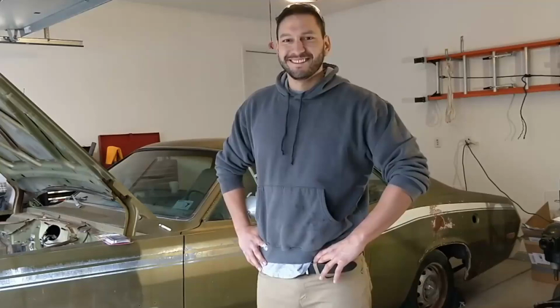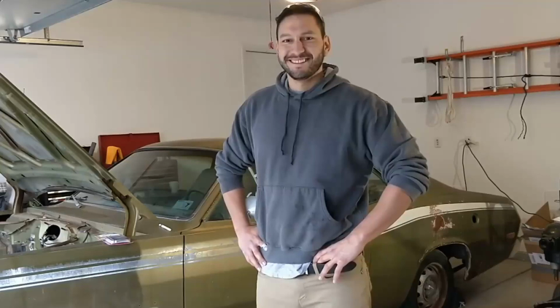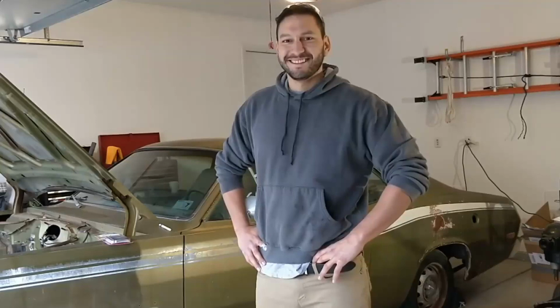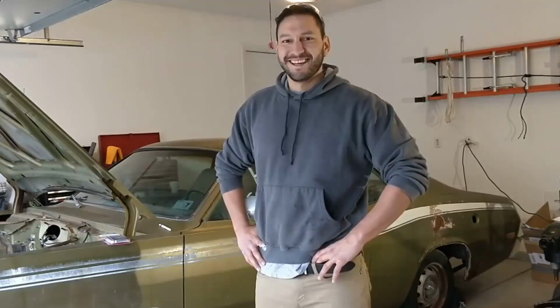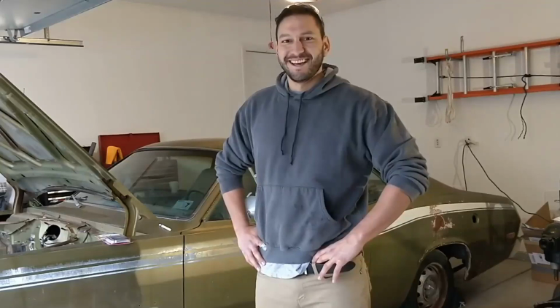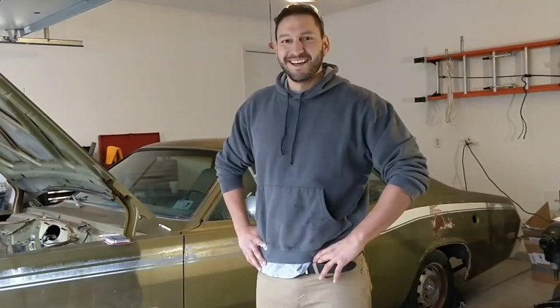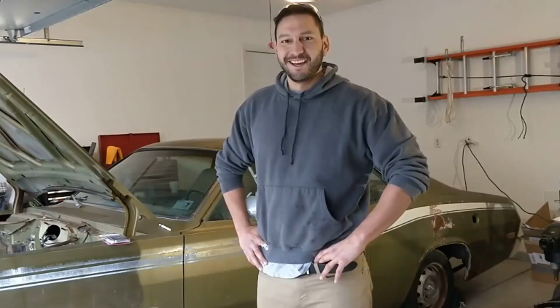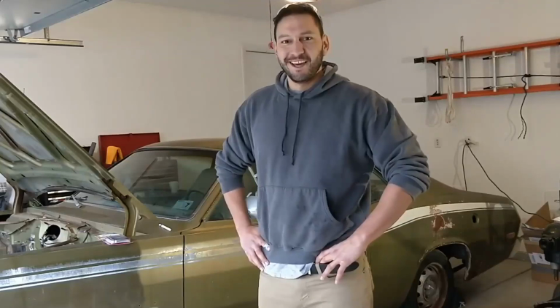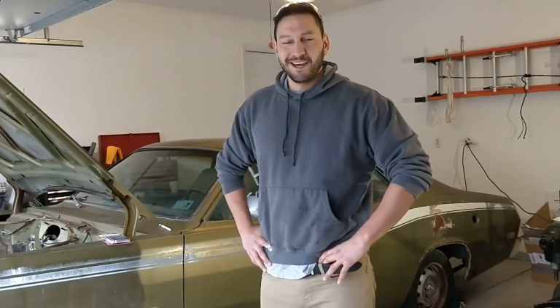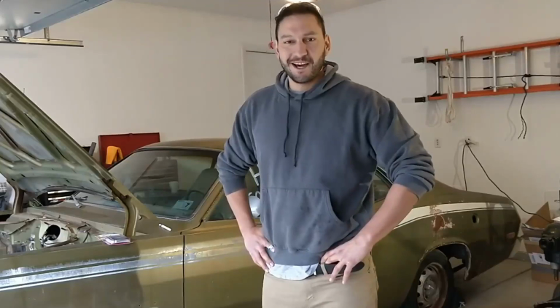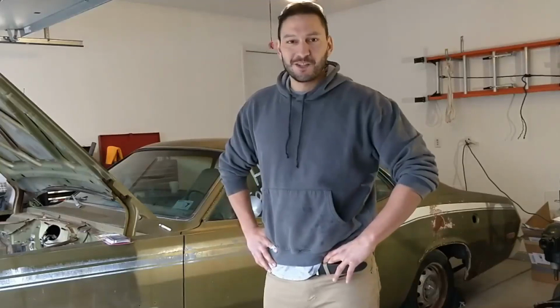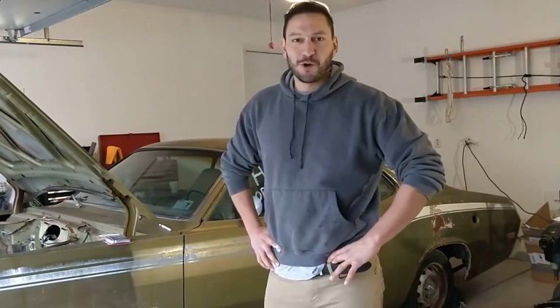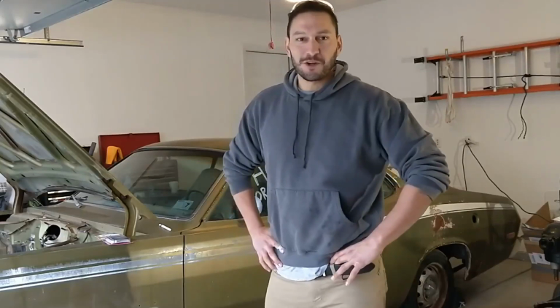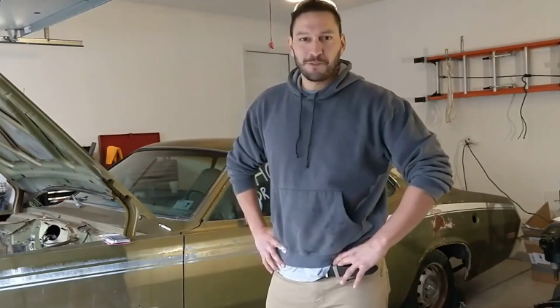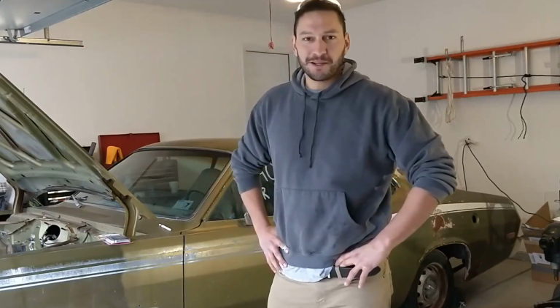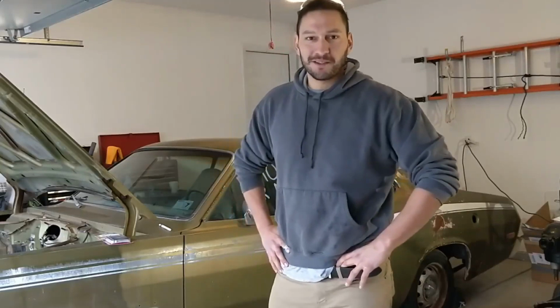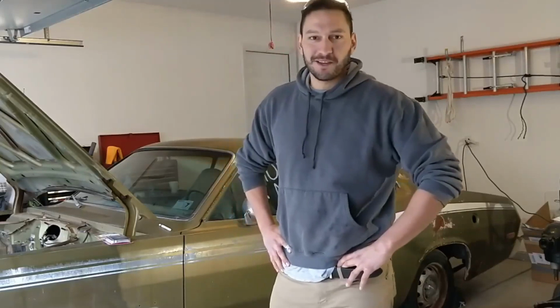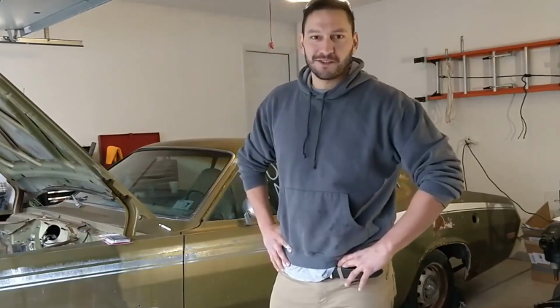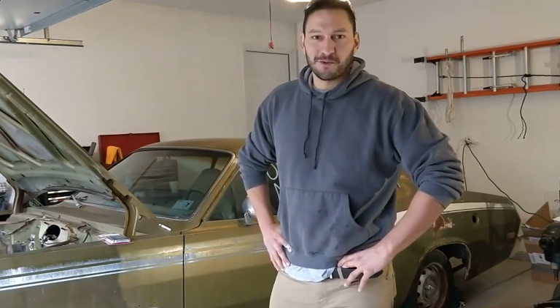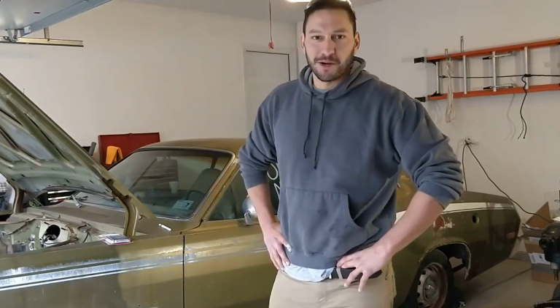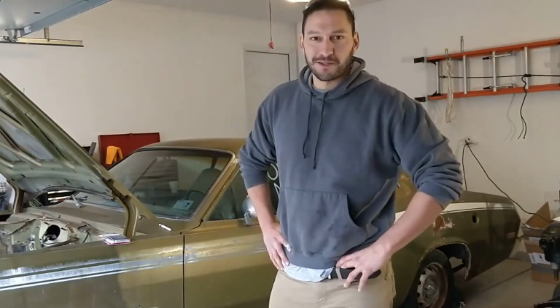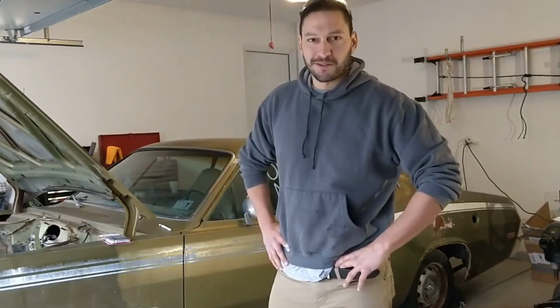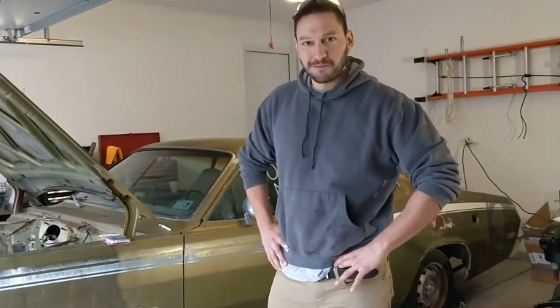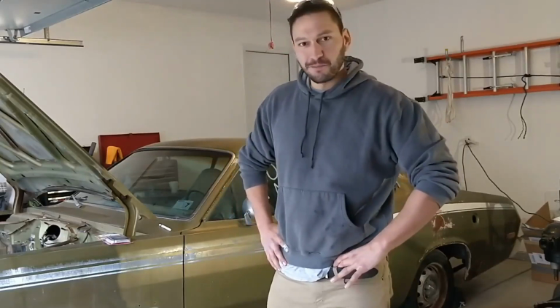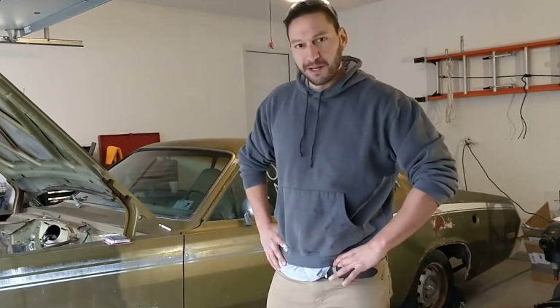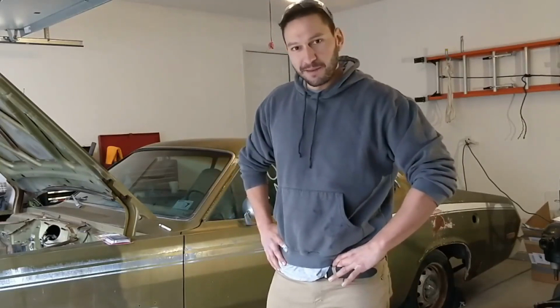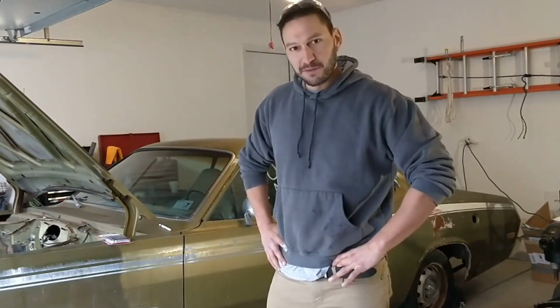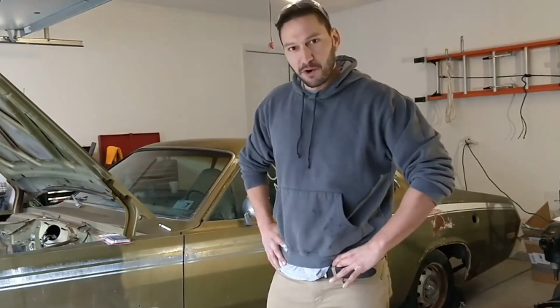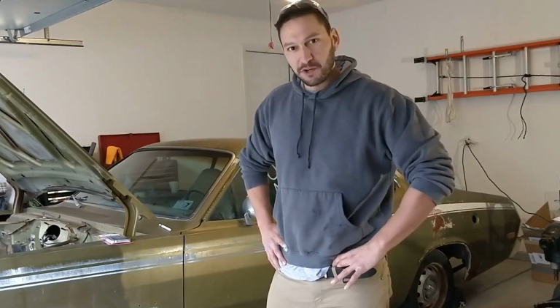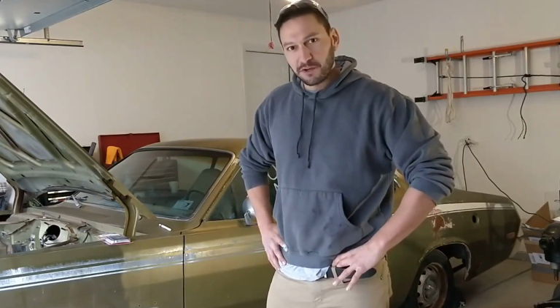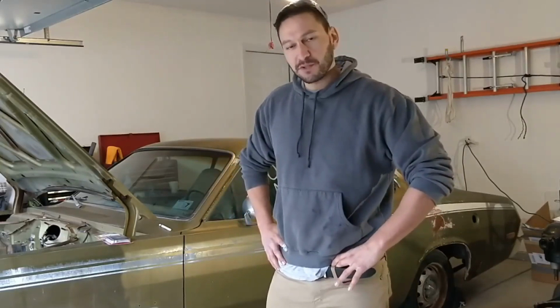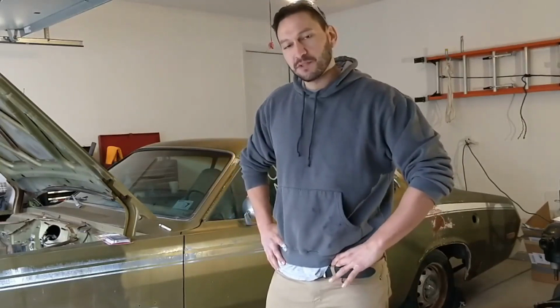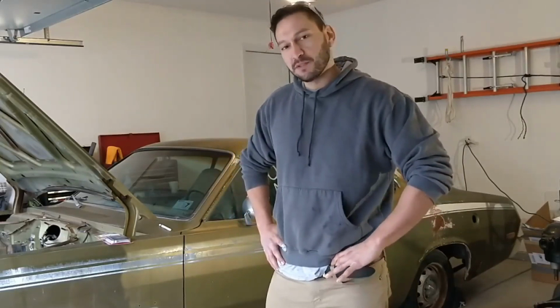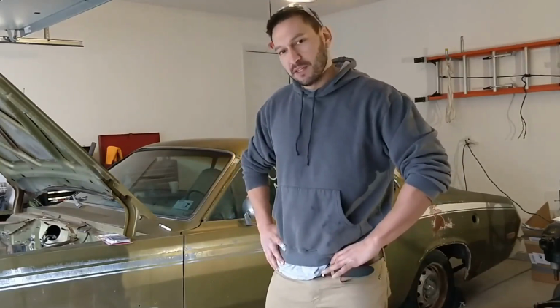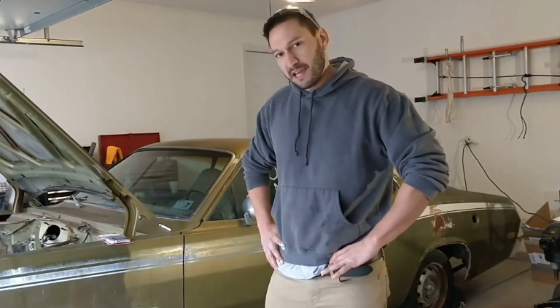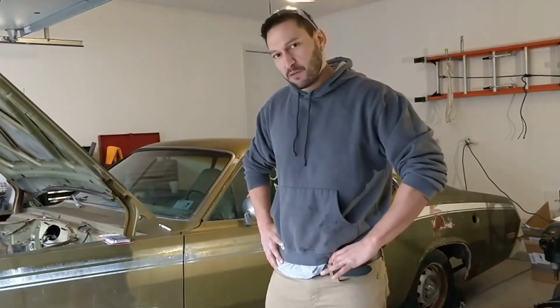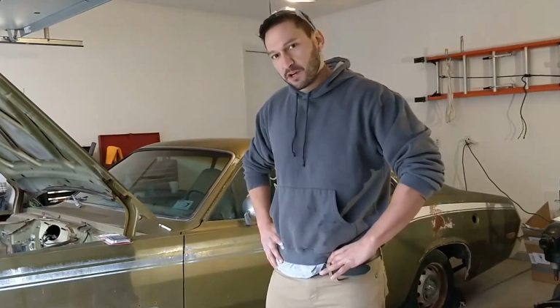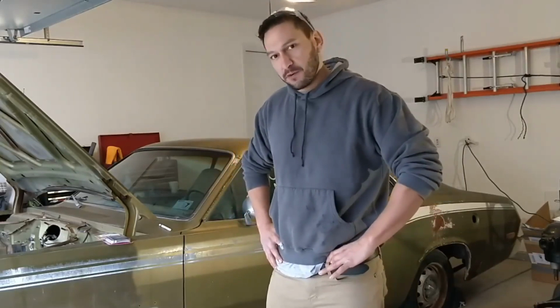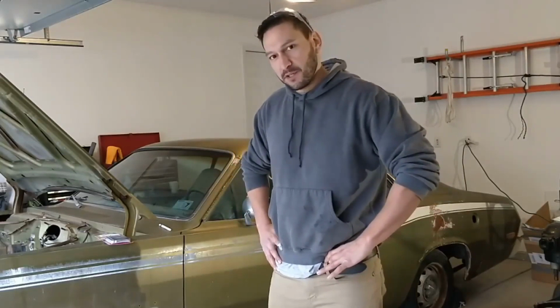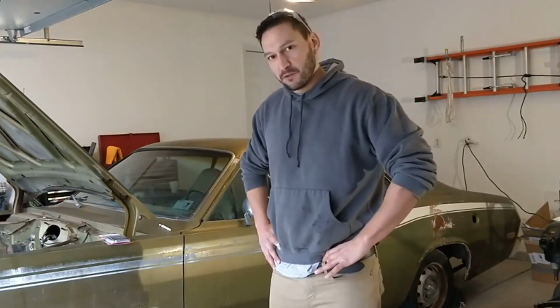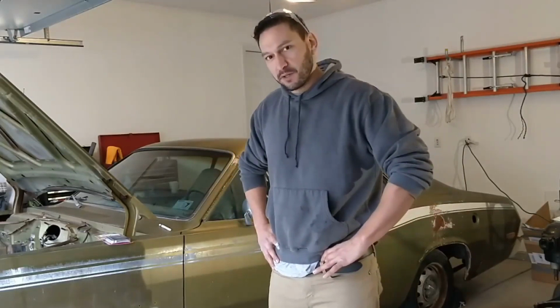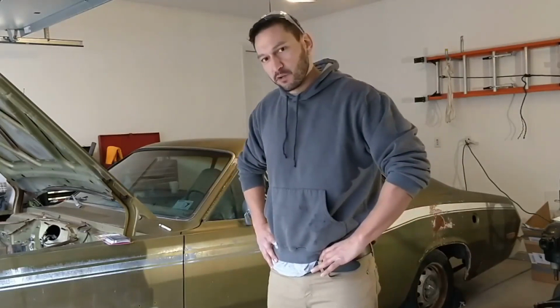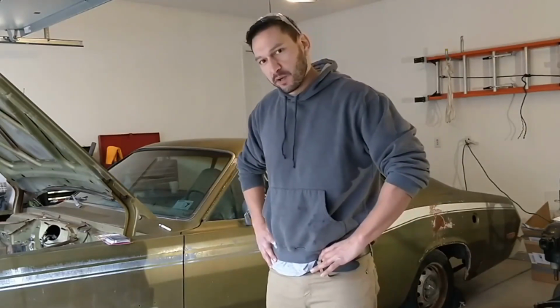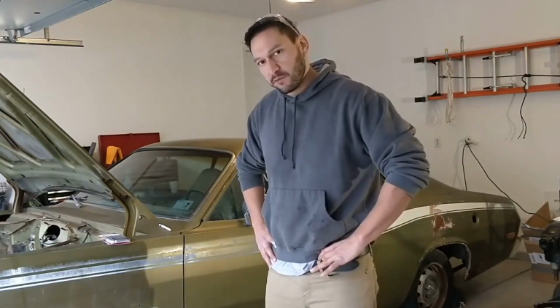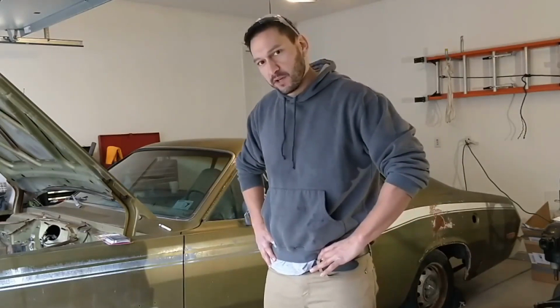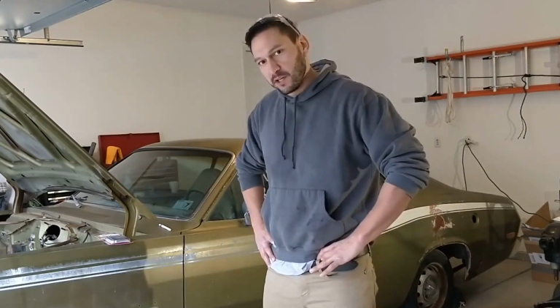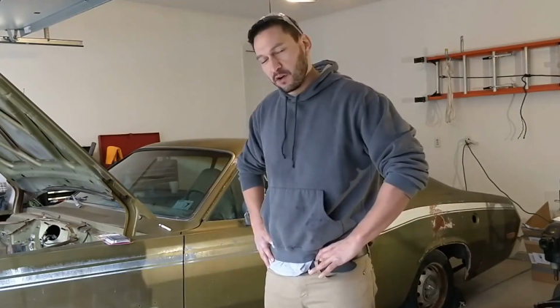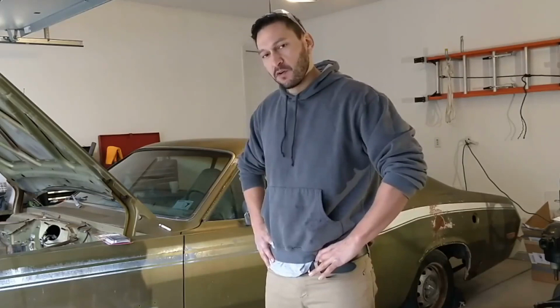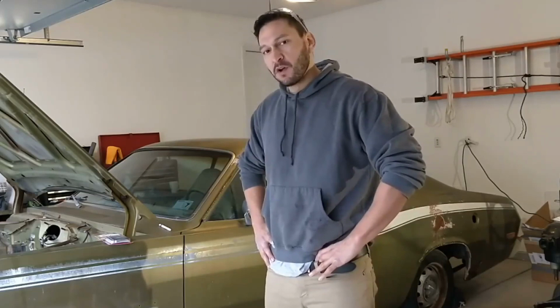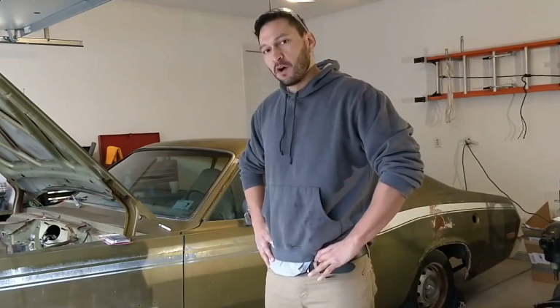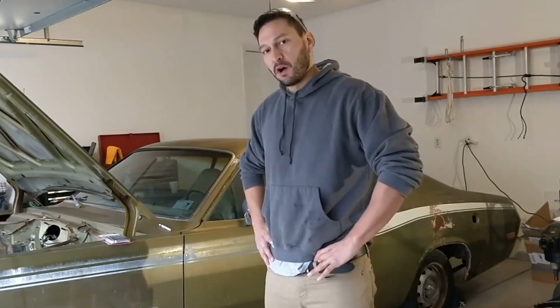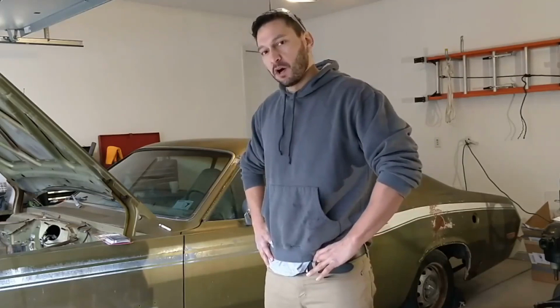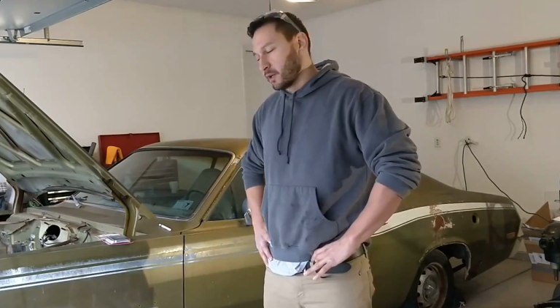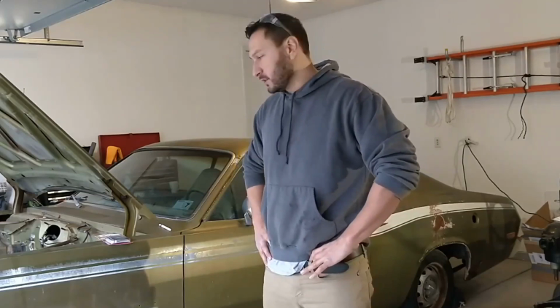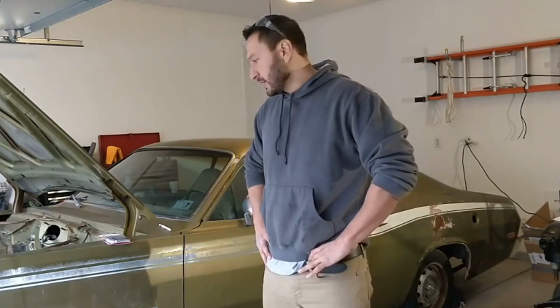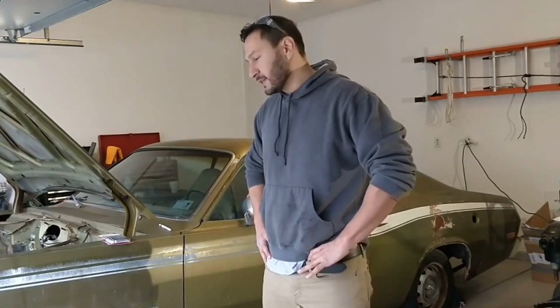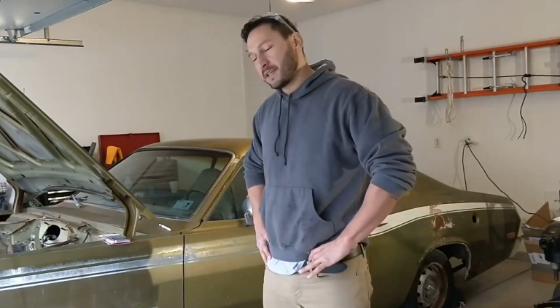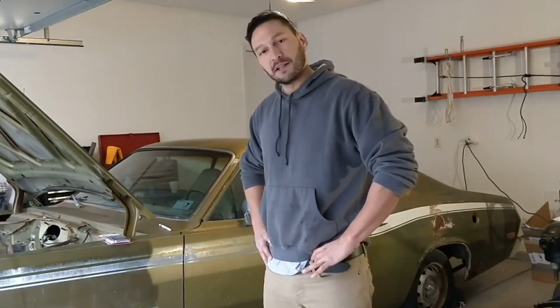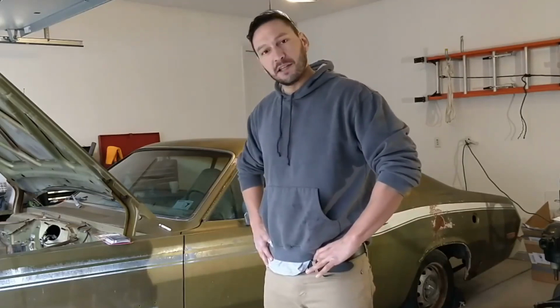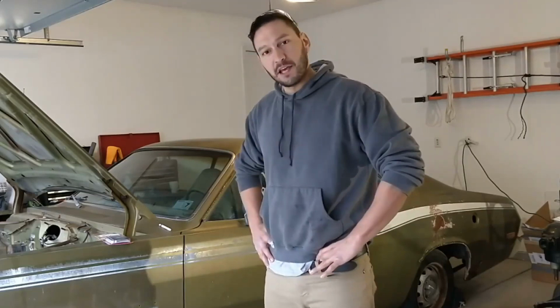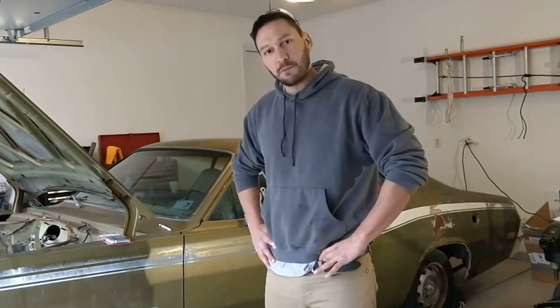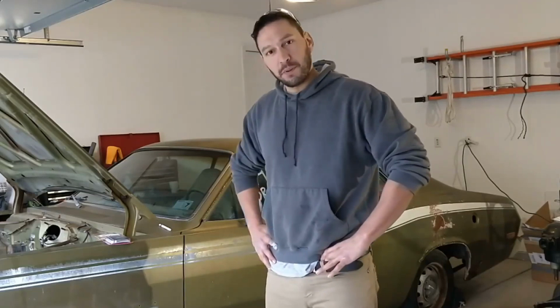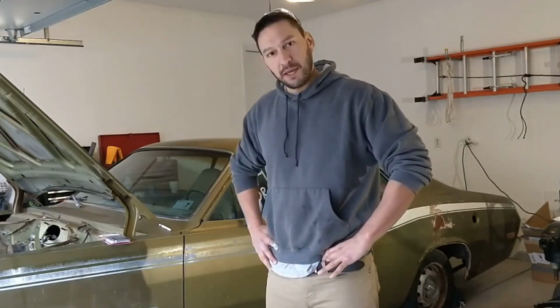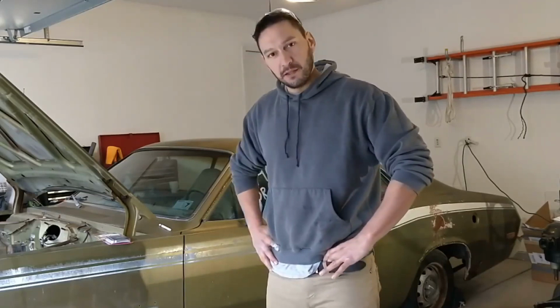Hey guys, welcome back to Duster Bust. My name is Marcos. Today we're going to be doing a quick video on testing lead paint.